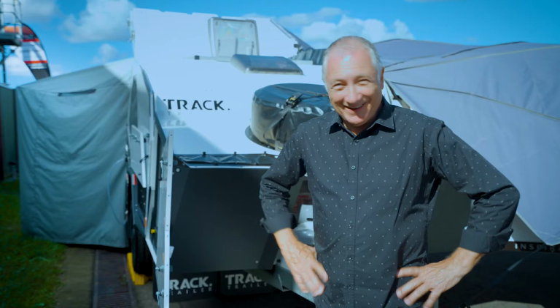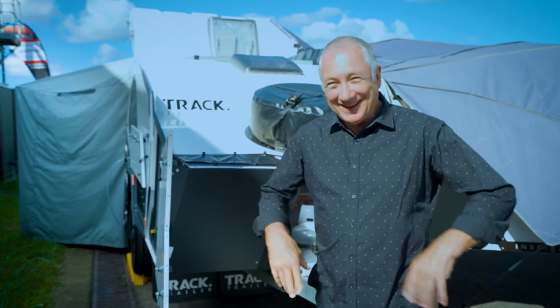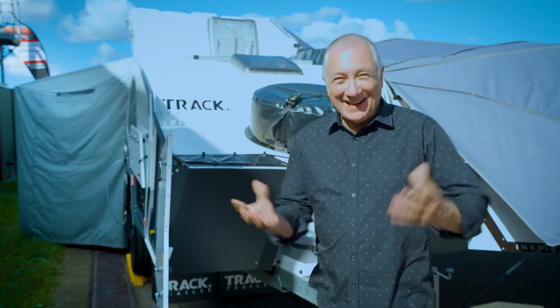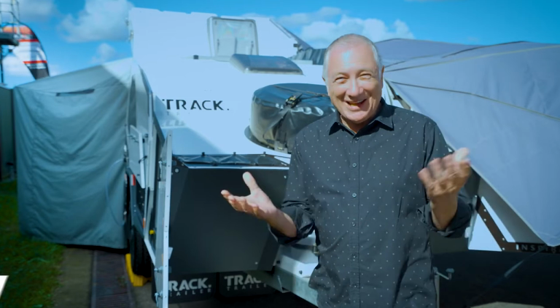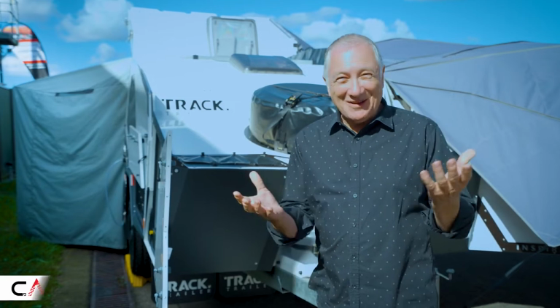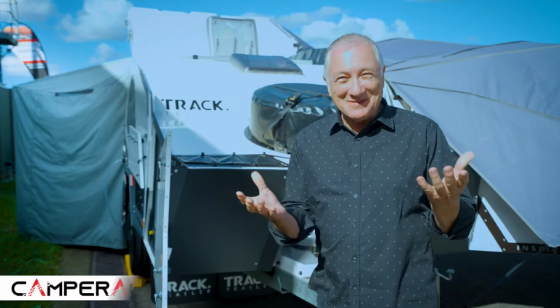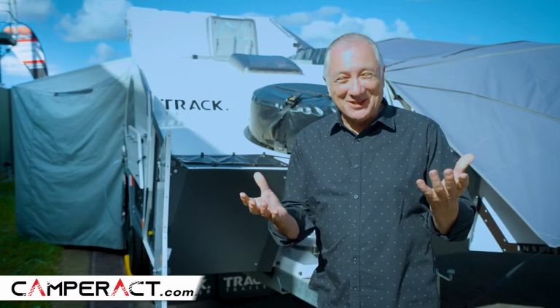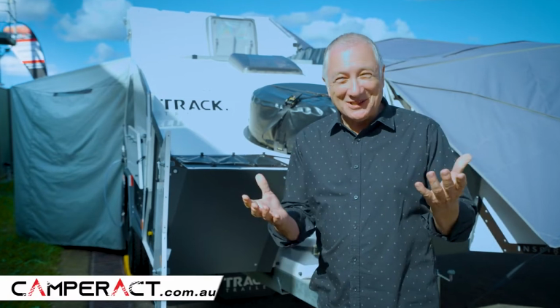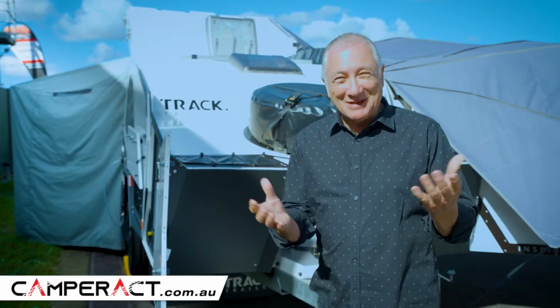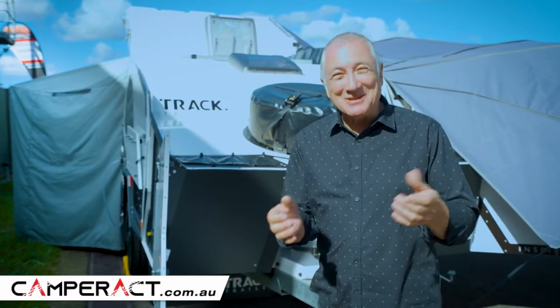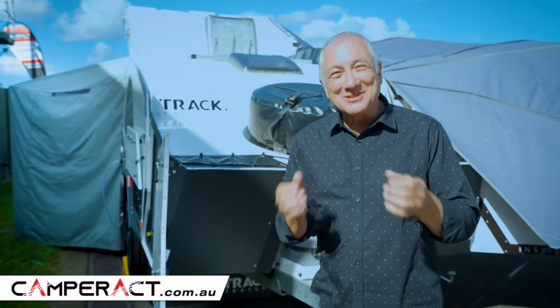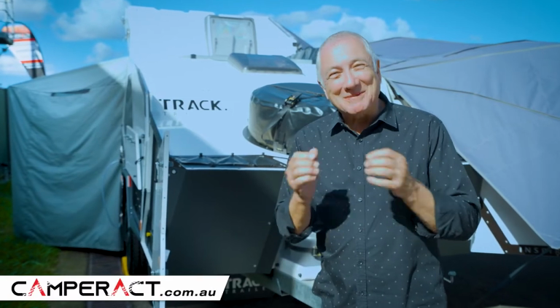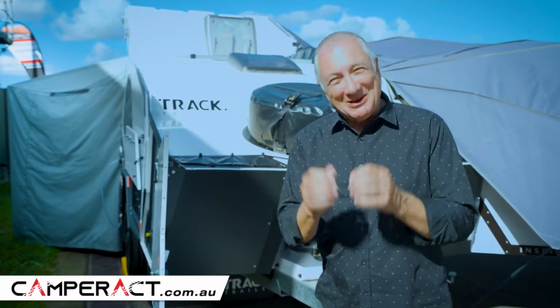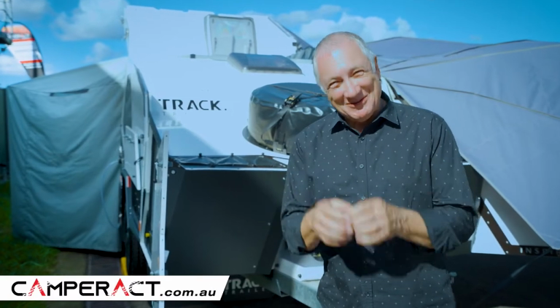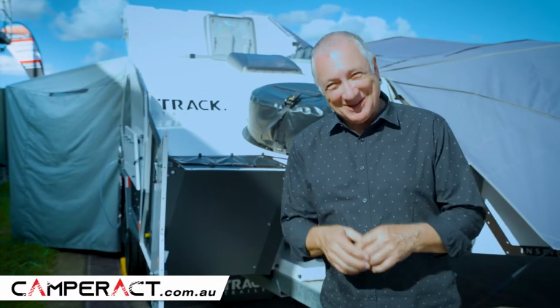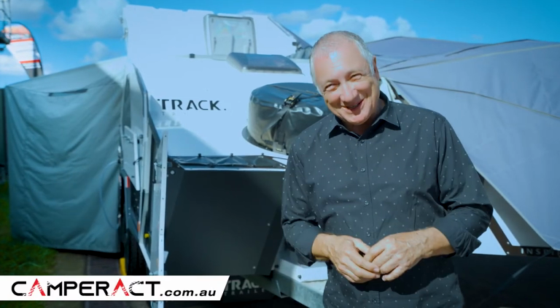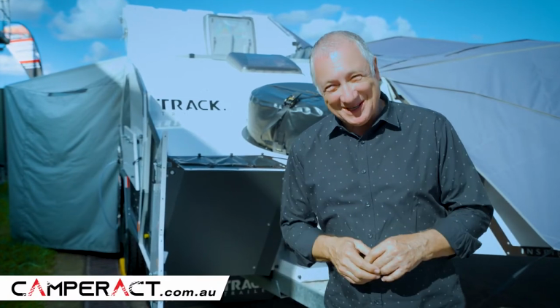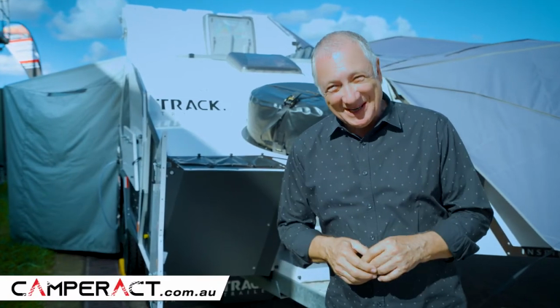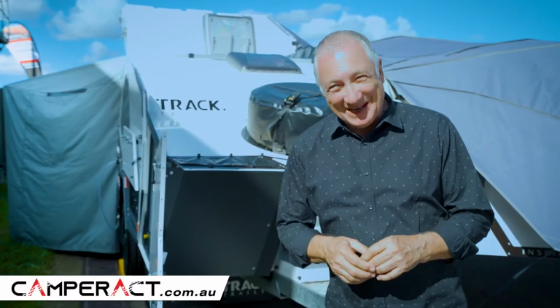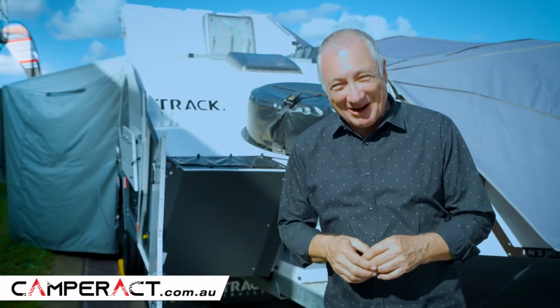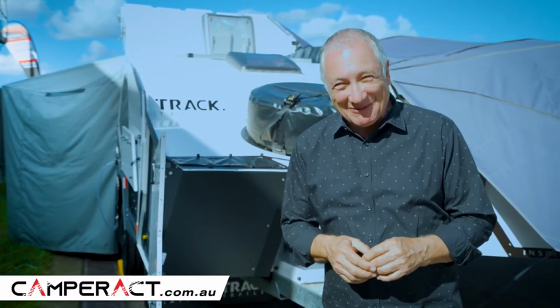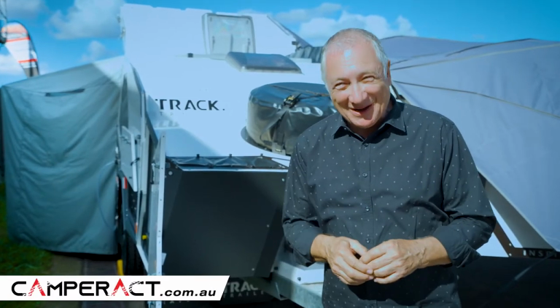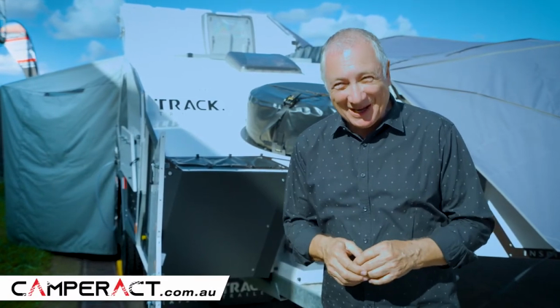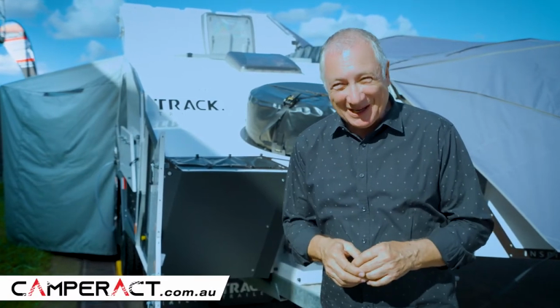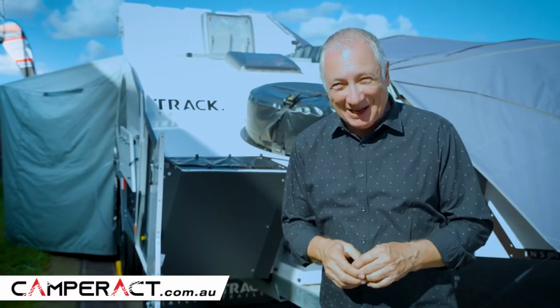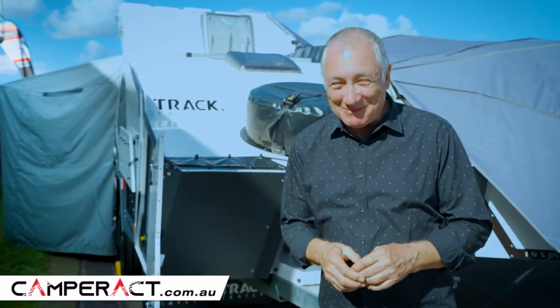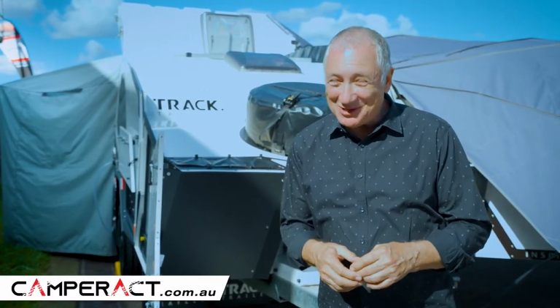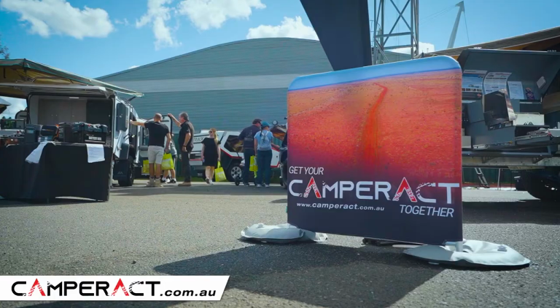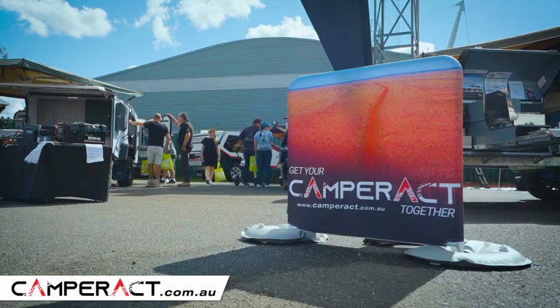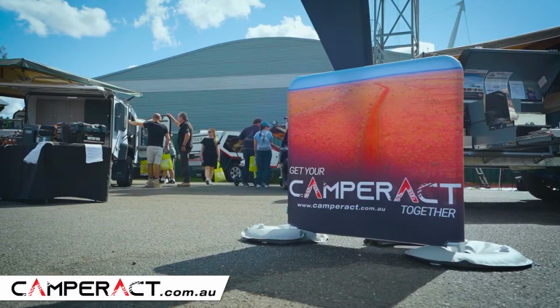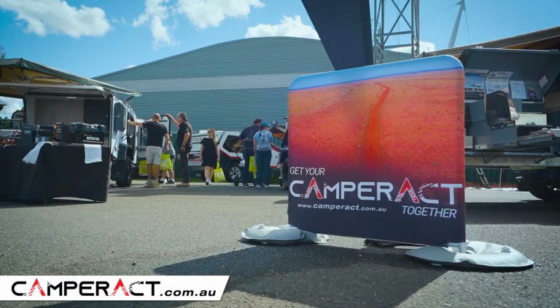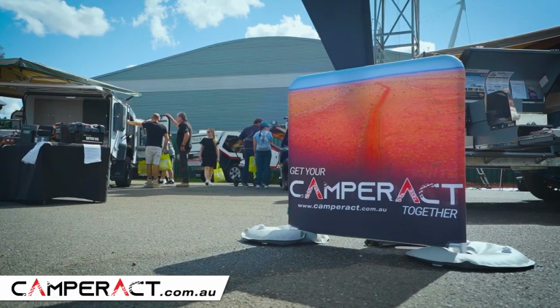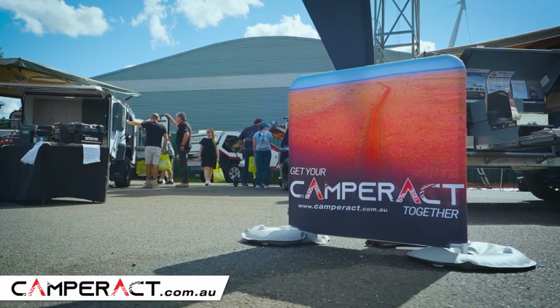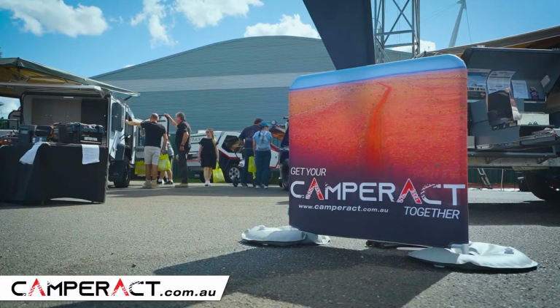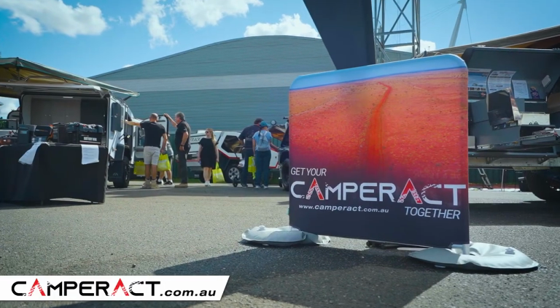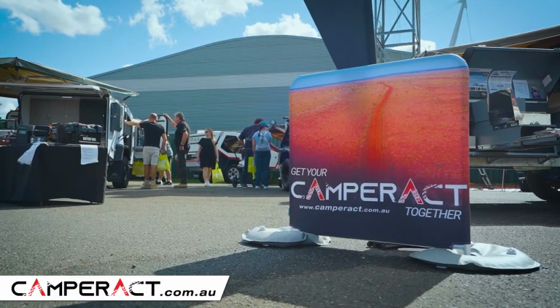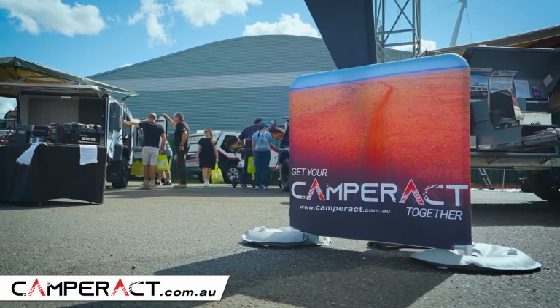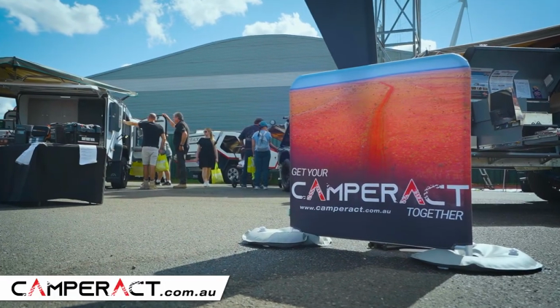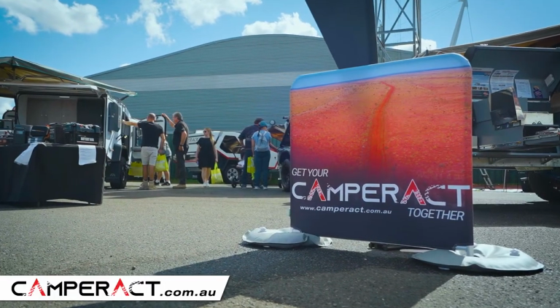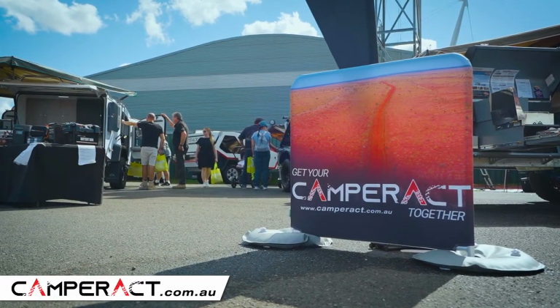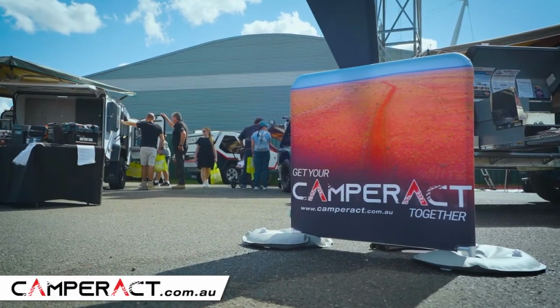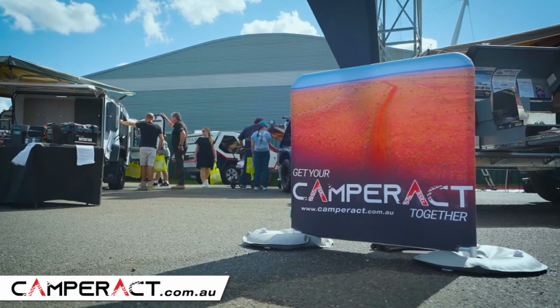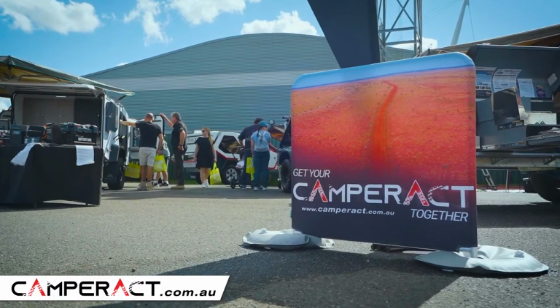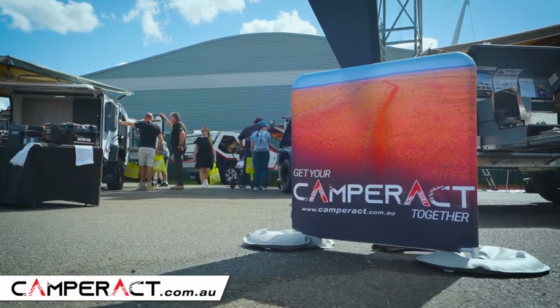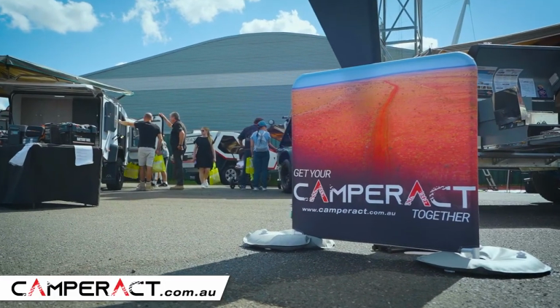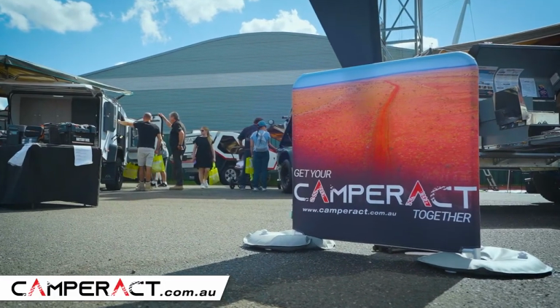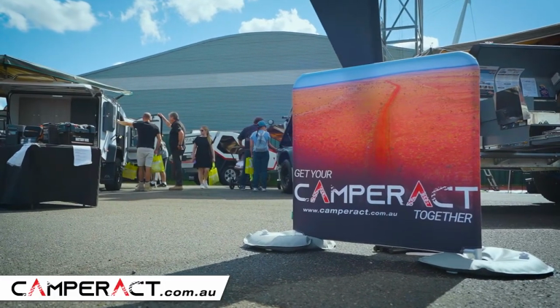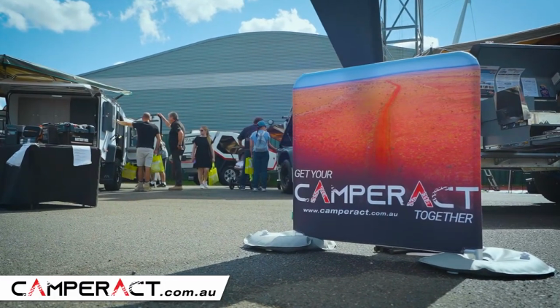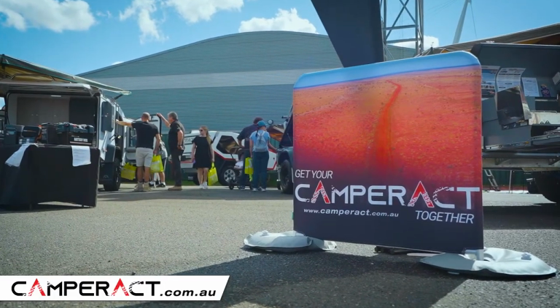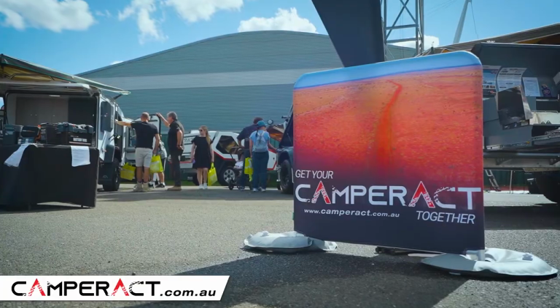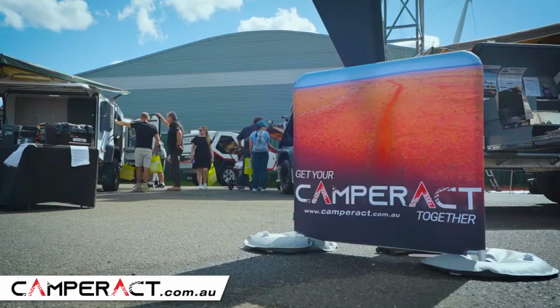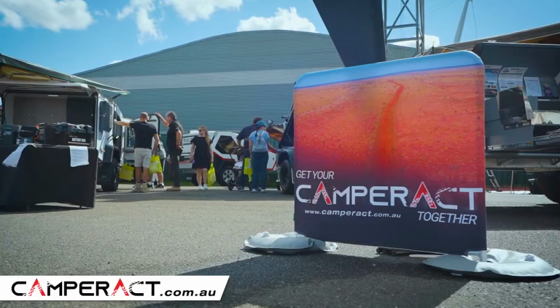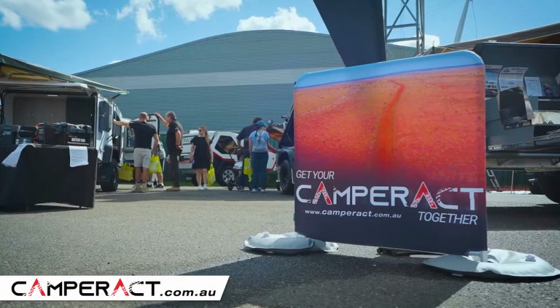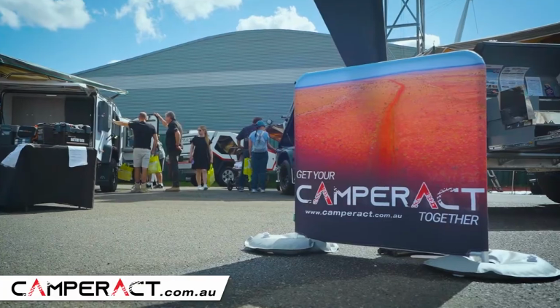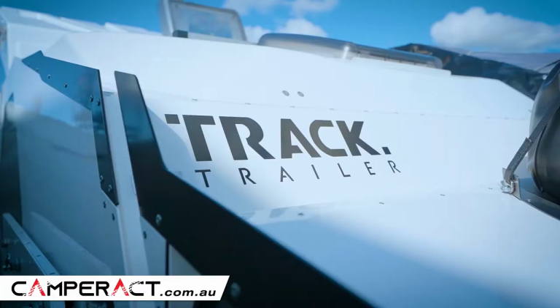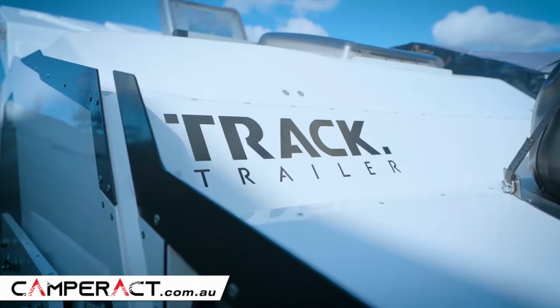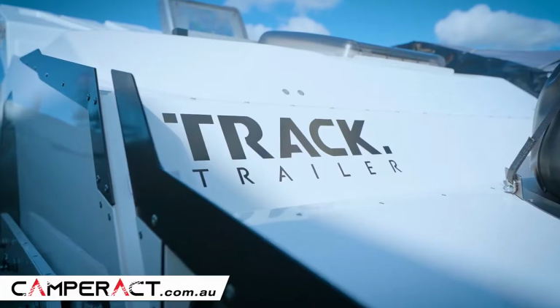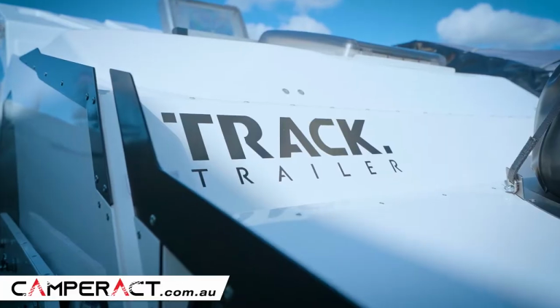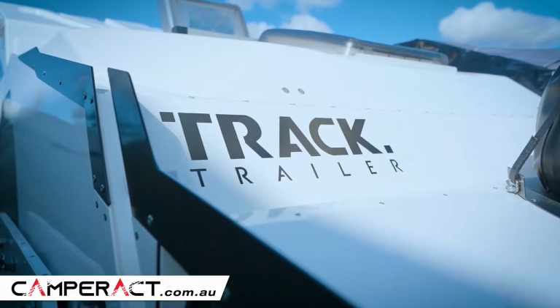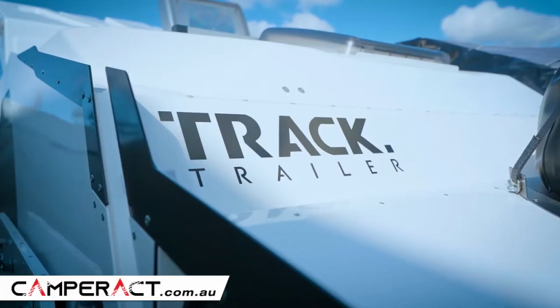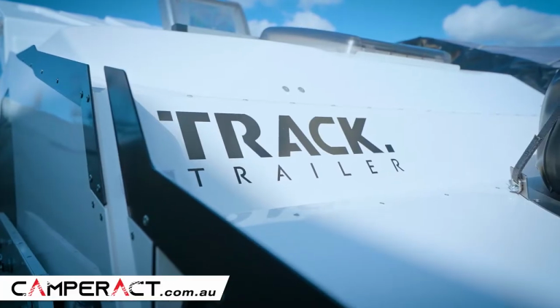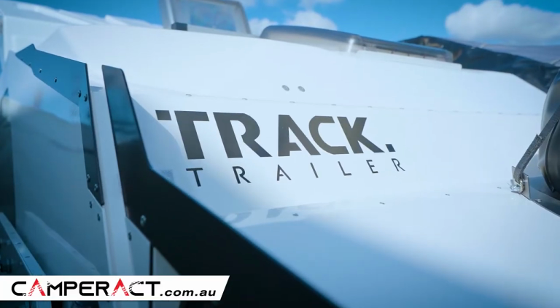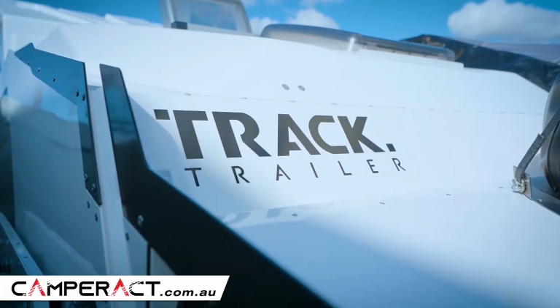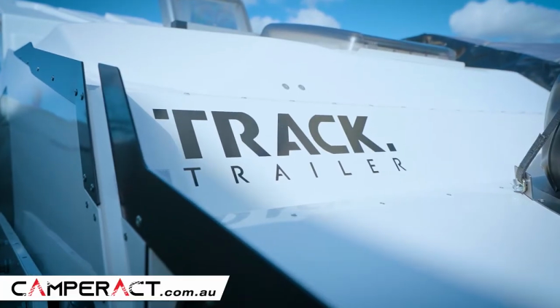G'day, I'm Scott Gibbons. I'm here at the Sydney Caravan and Camping Show — what a great show. But behind me is the Track Trailer.